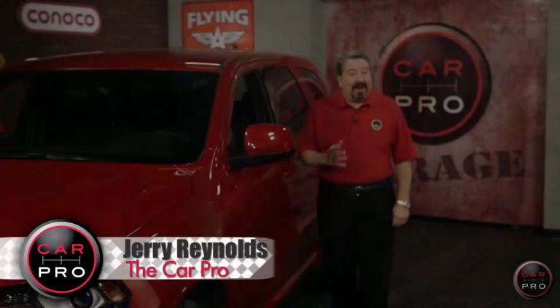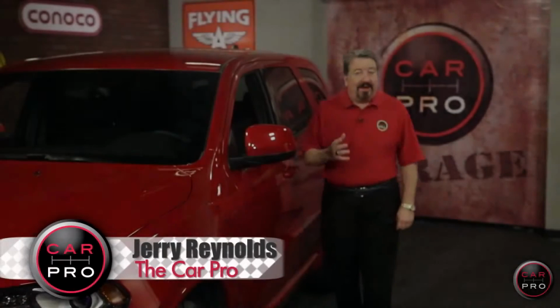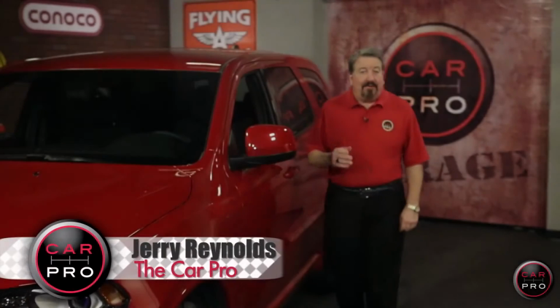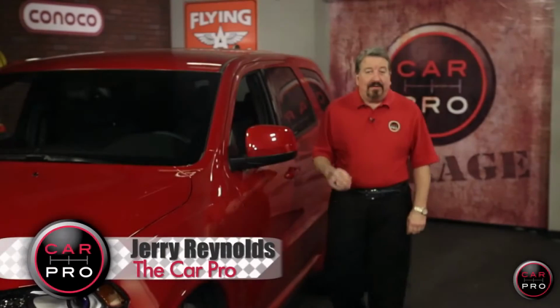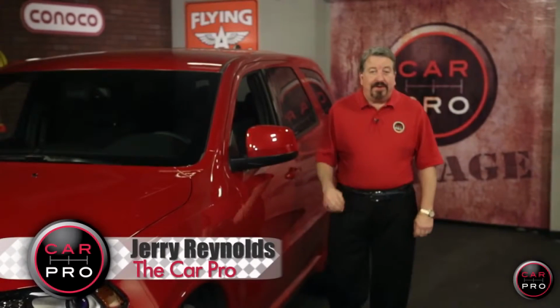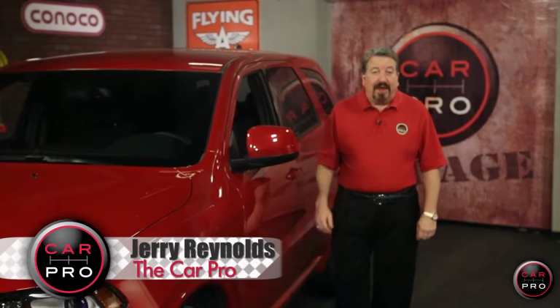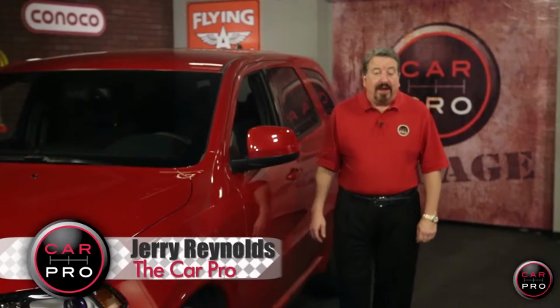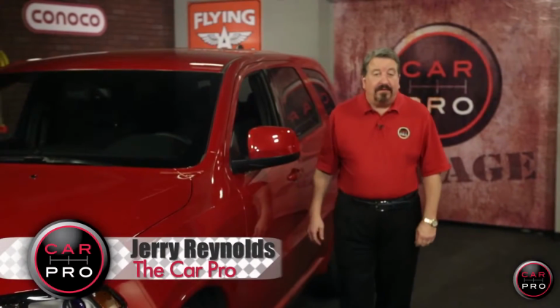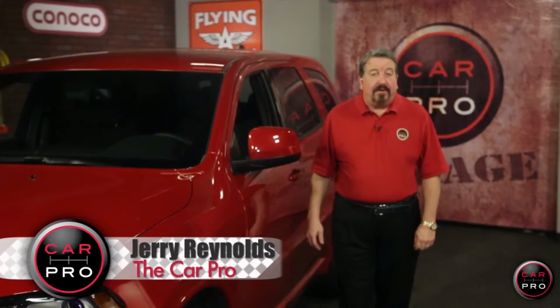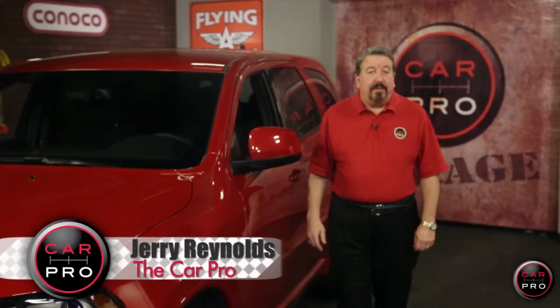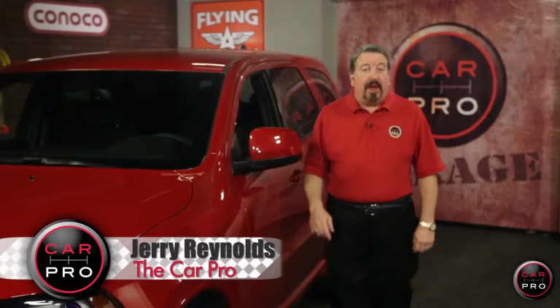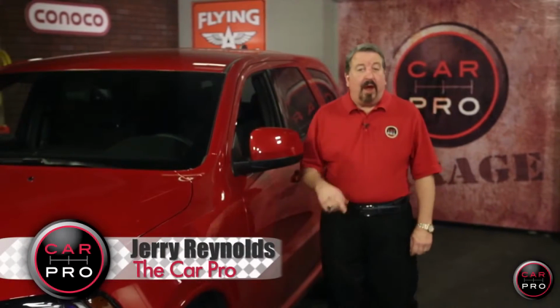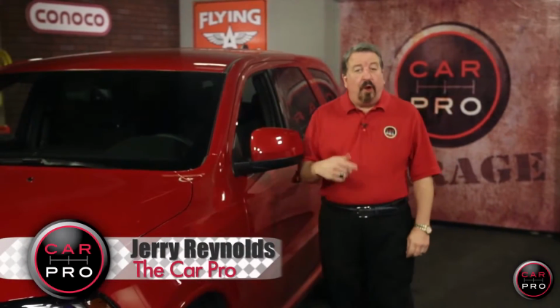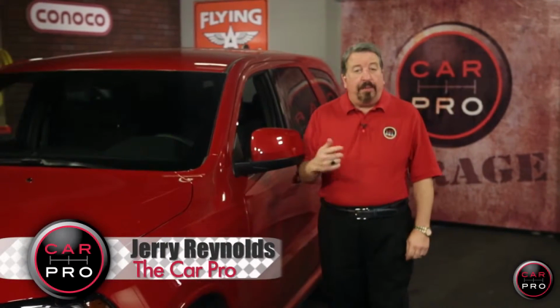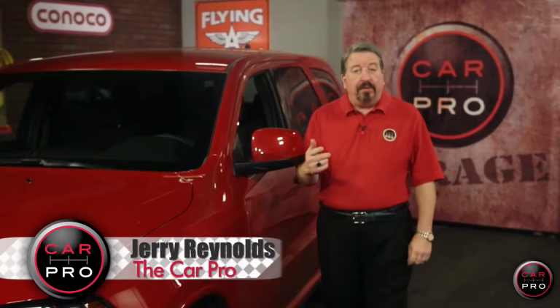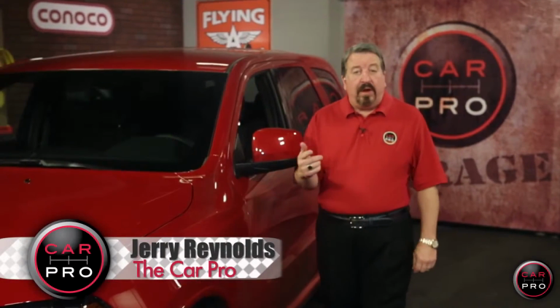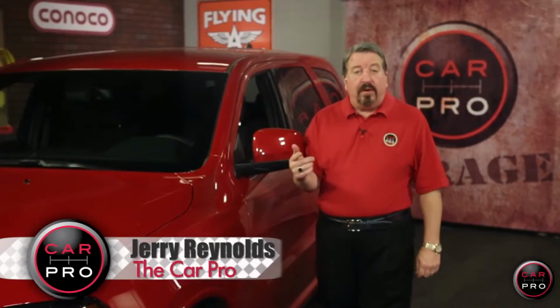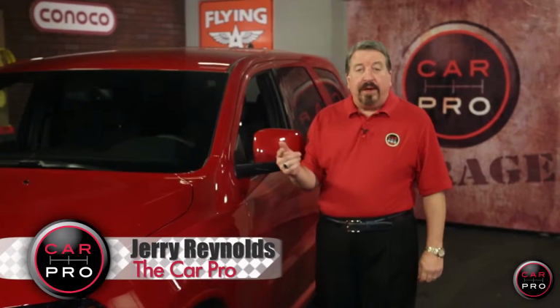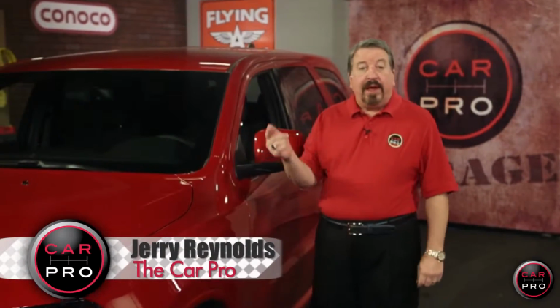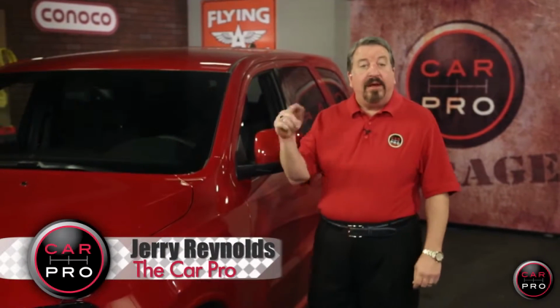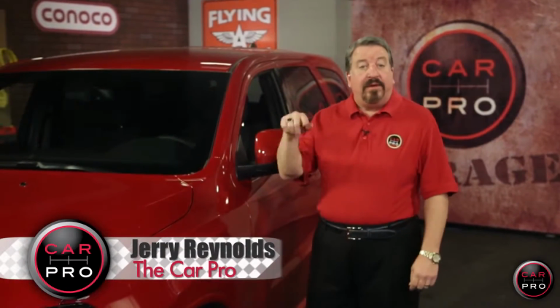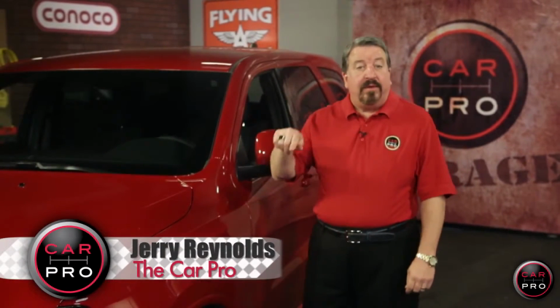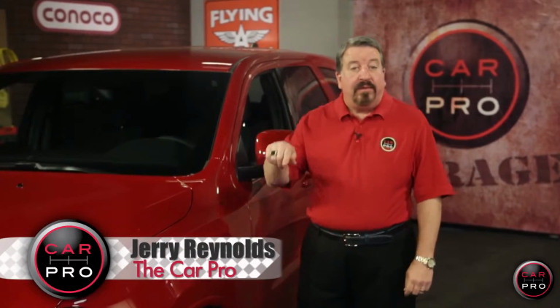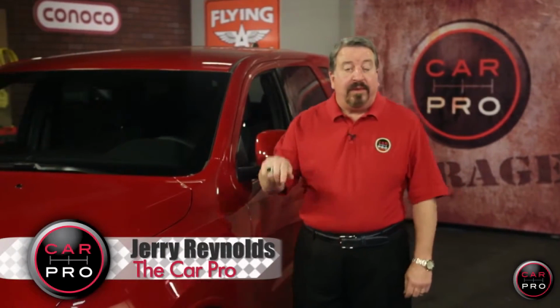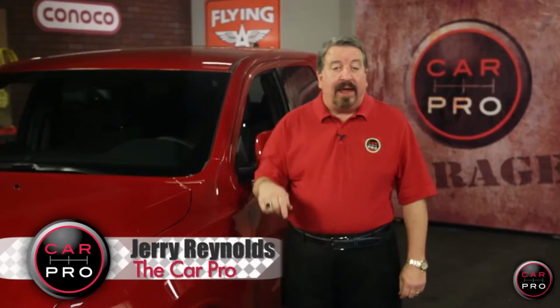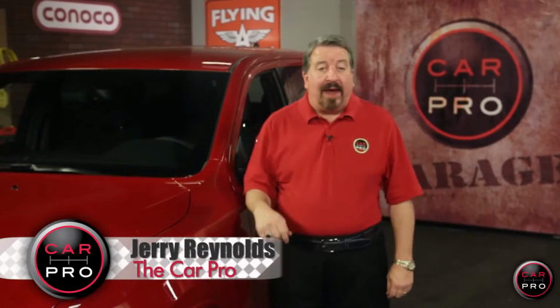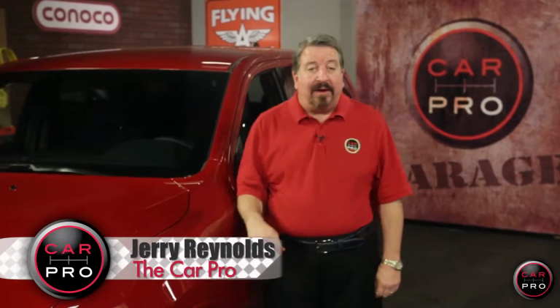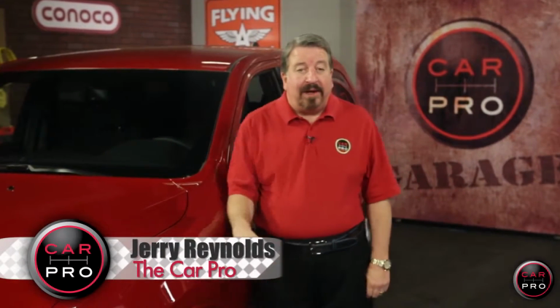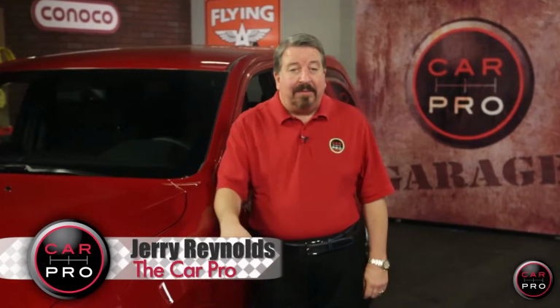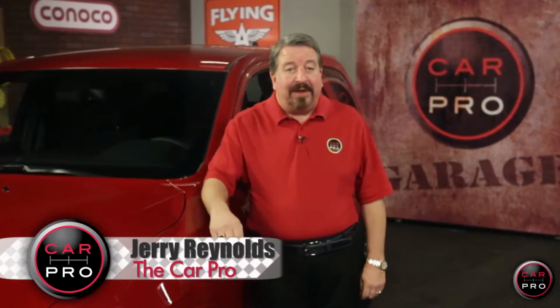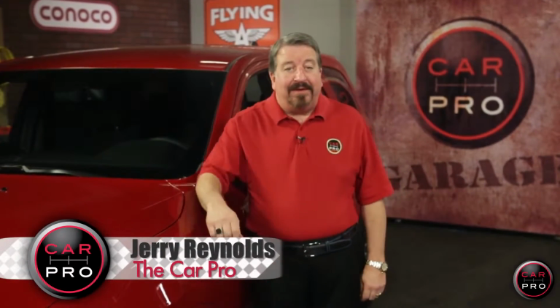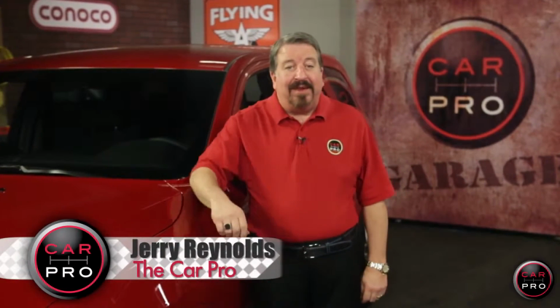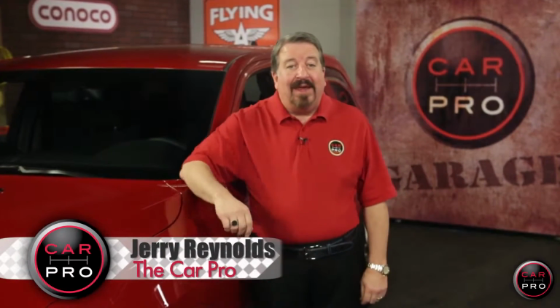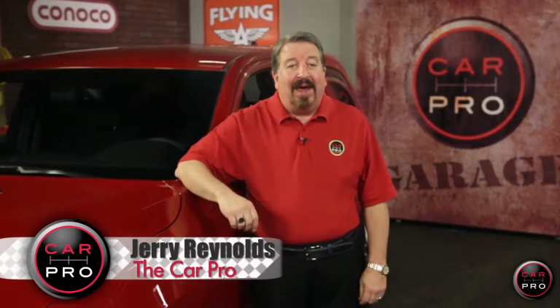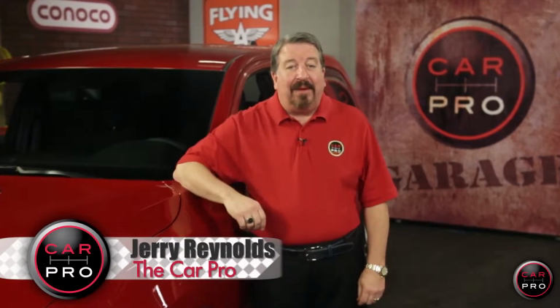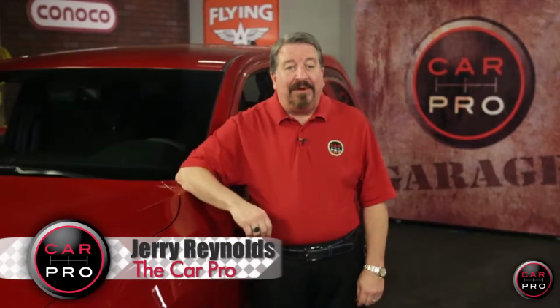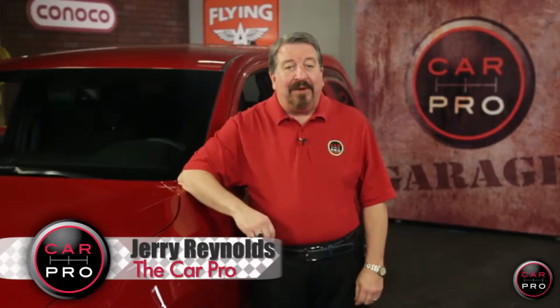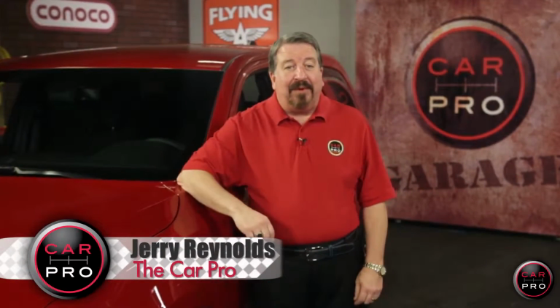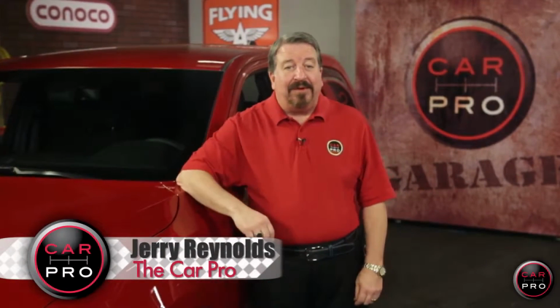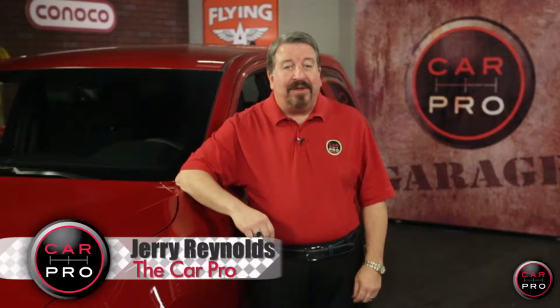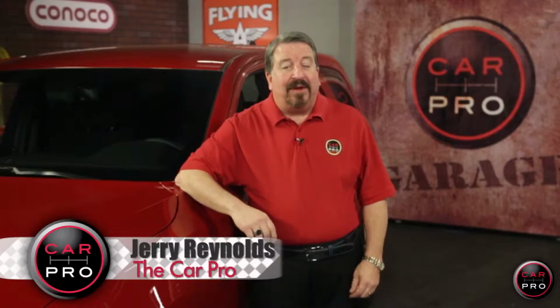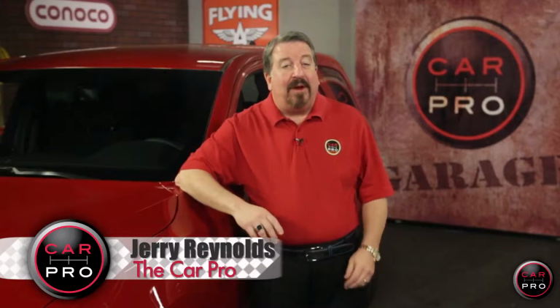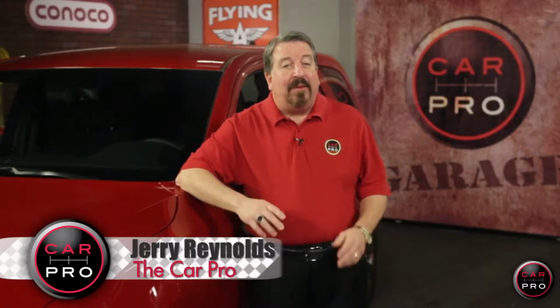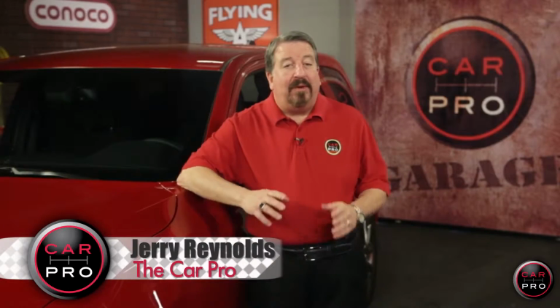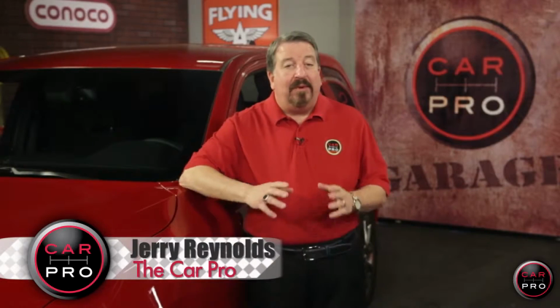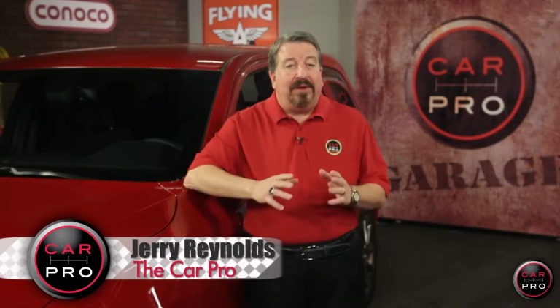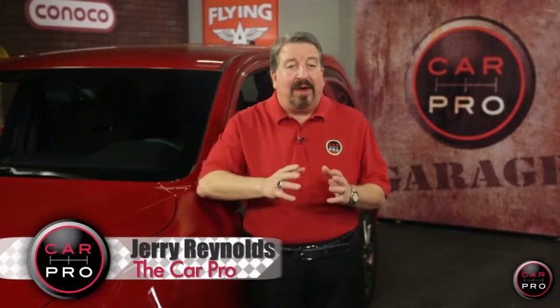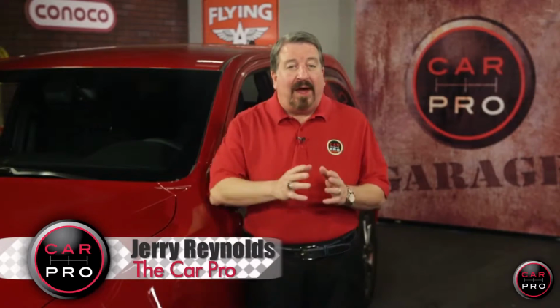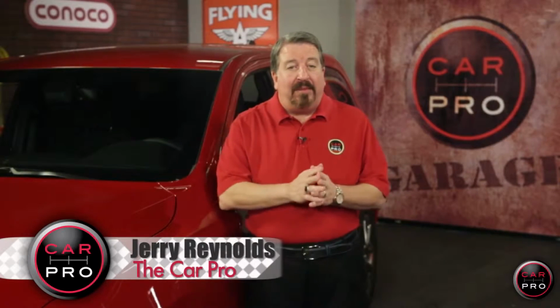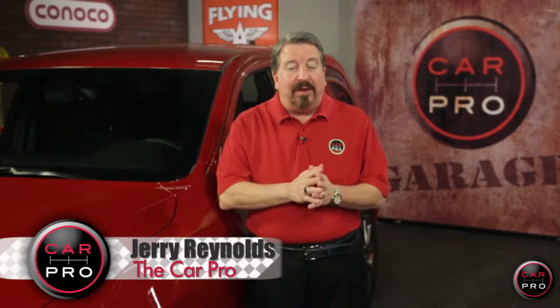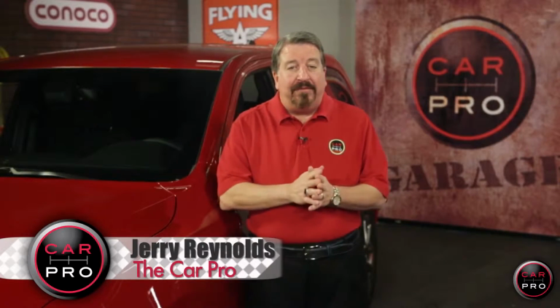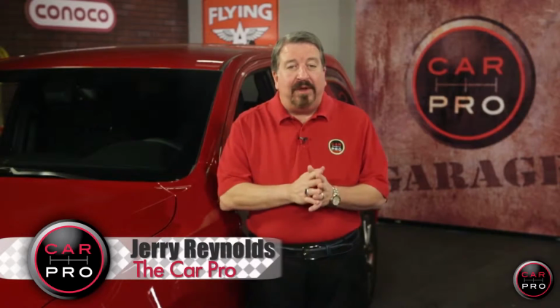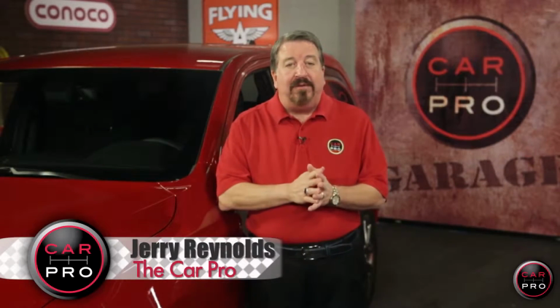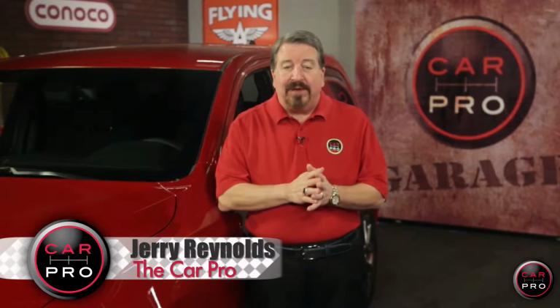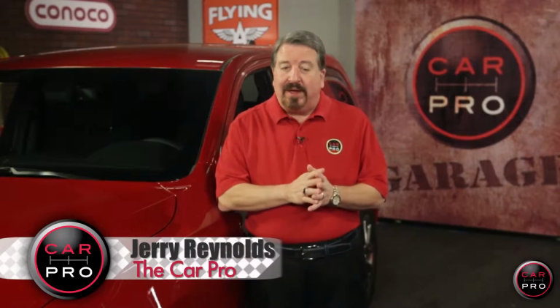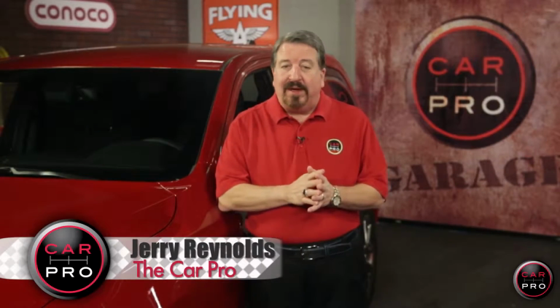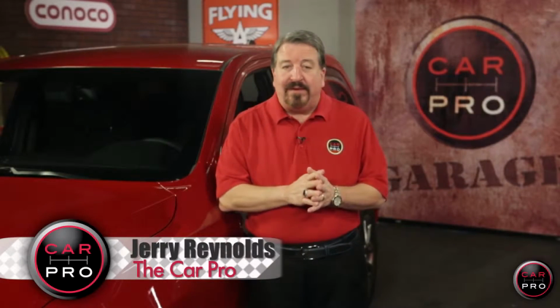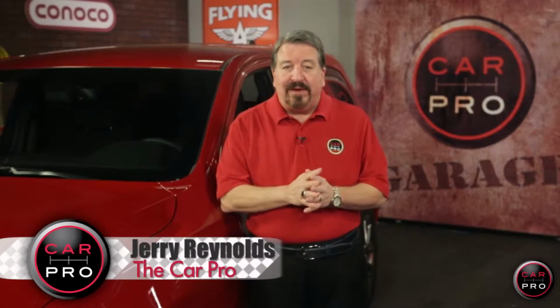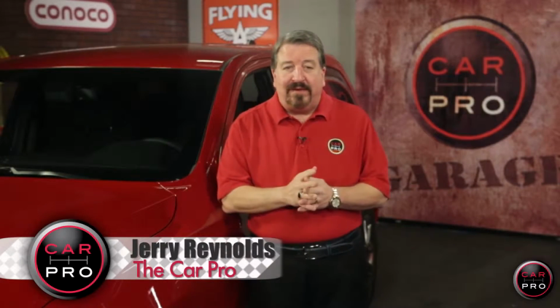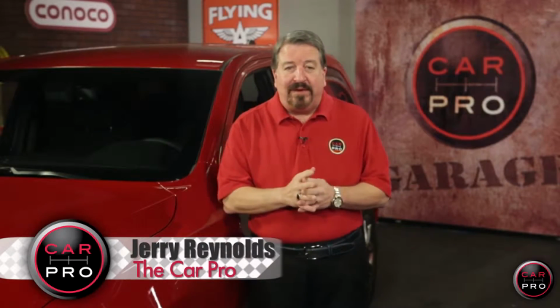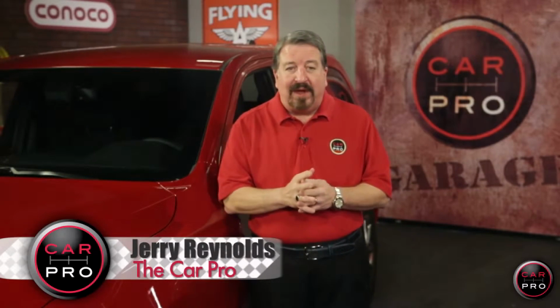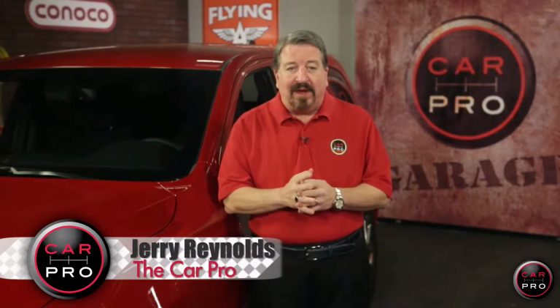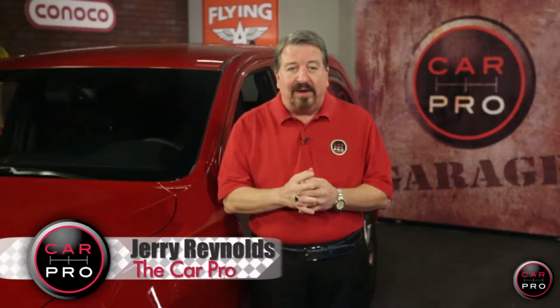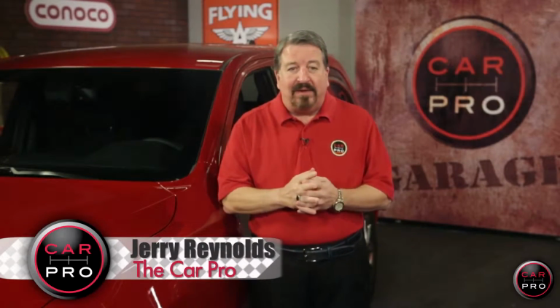Land Rovers headed from the open road into the outer limits. I'm Jerry Reynolds, the car pro, with your automotive news in 60 seconds.